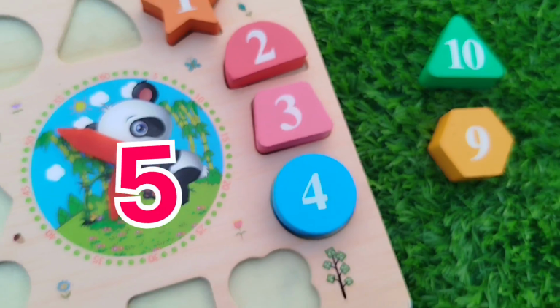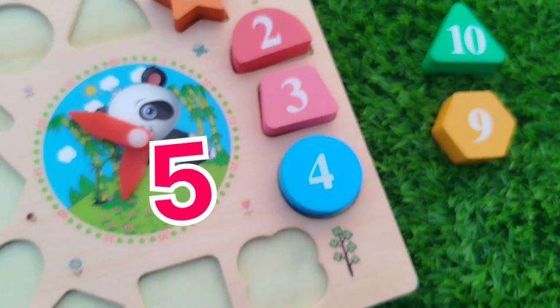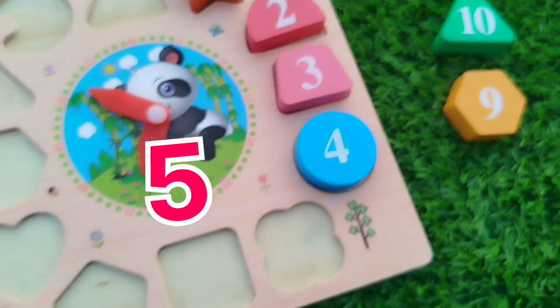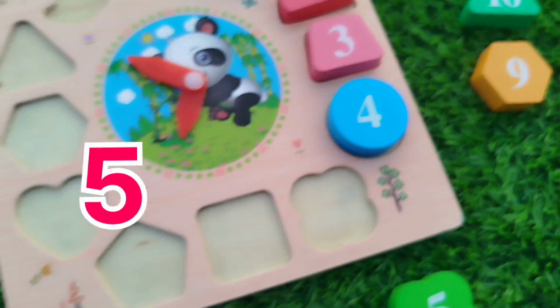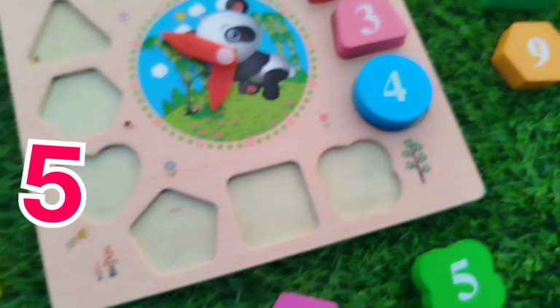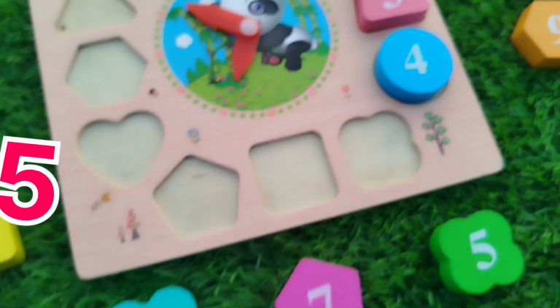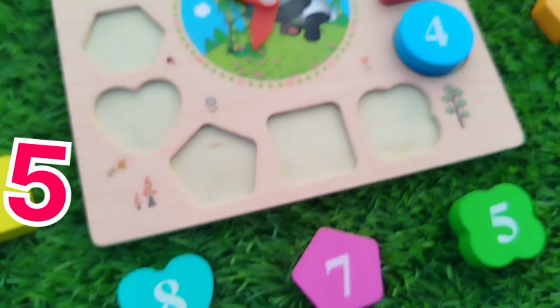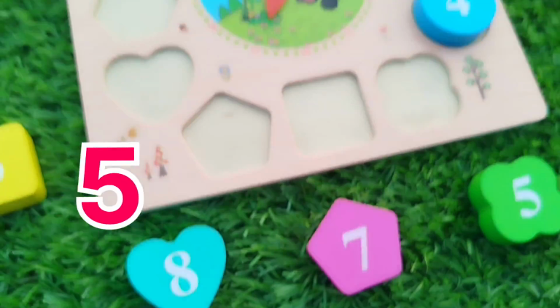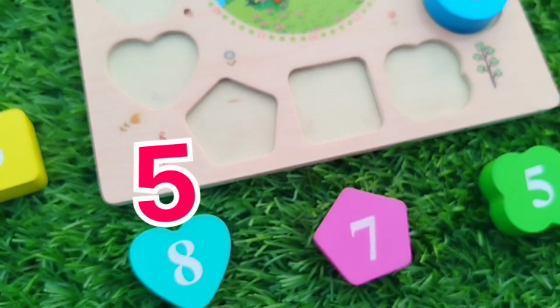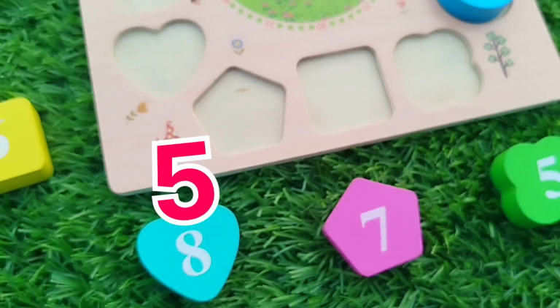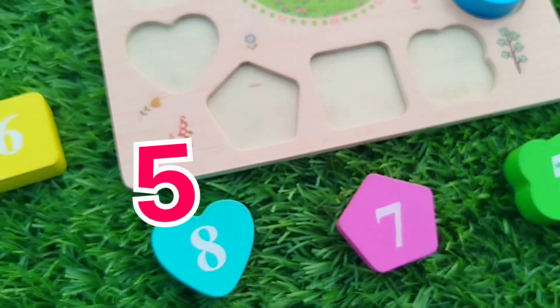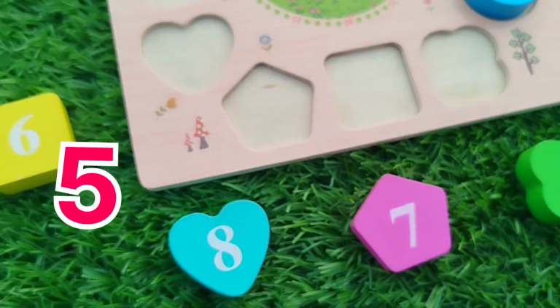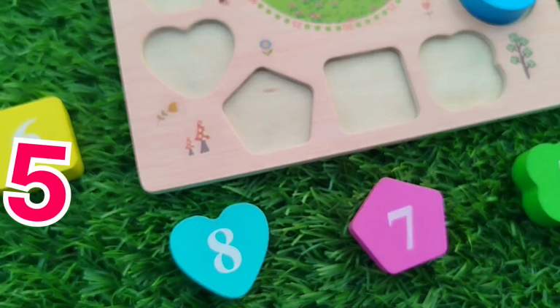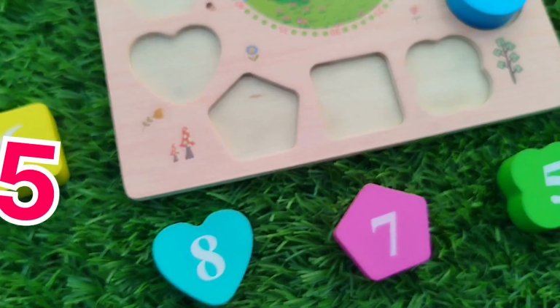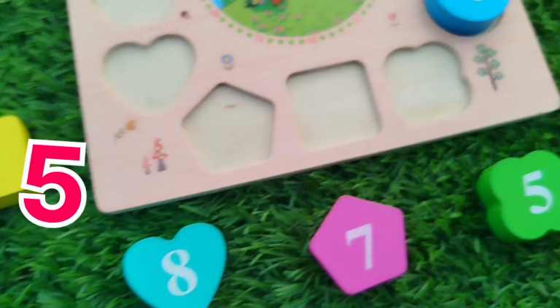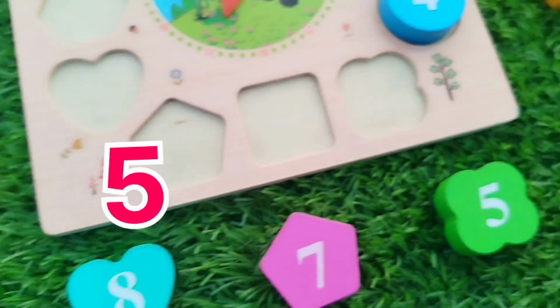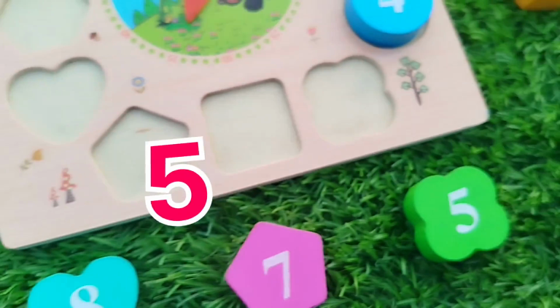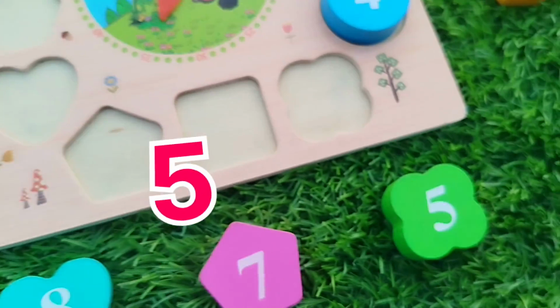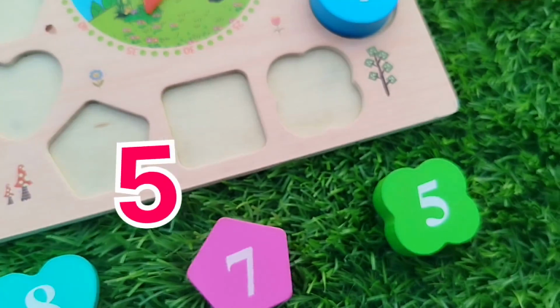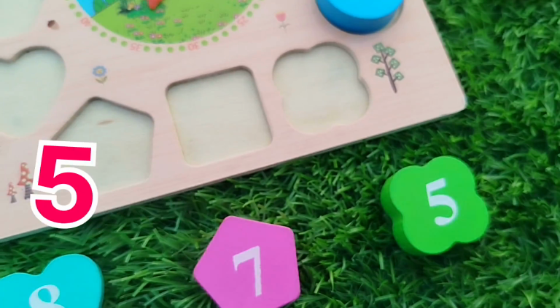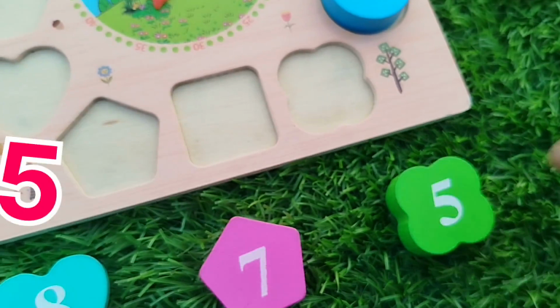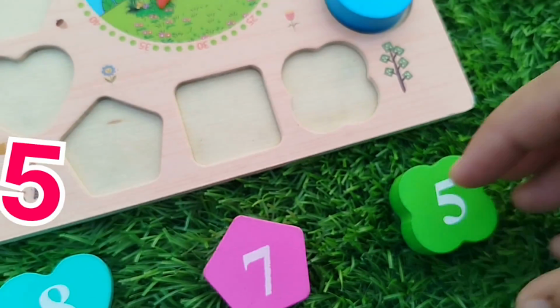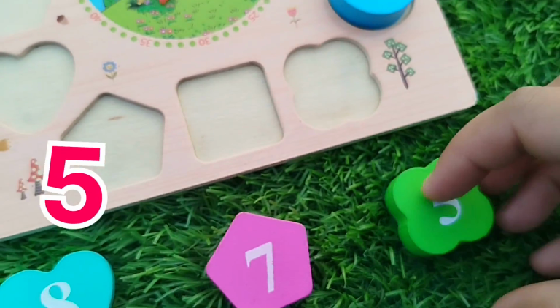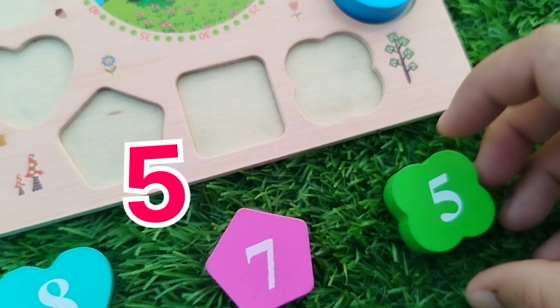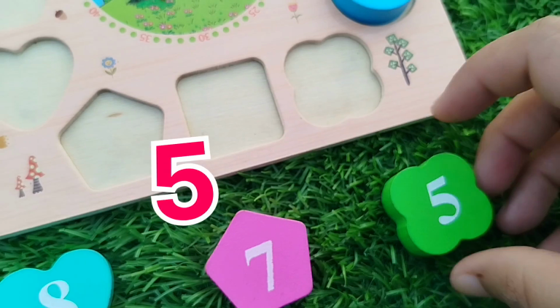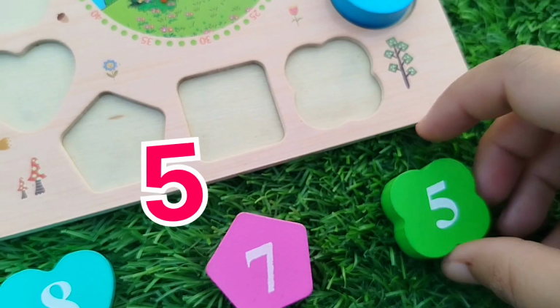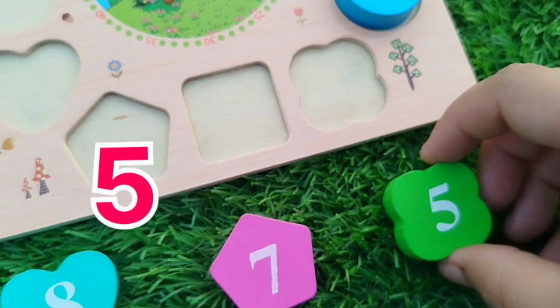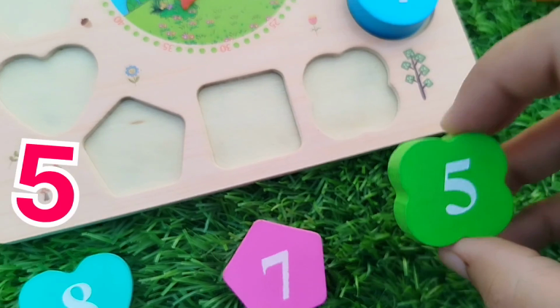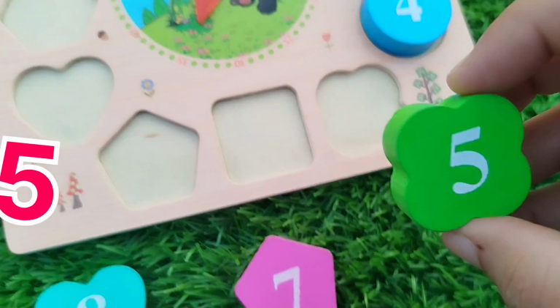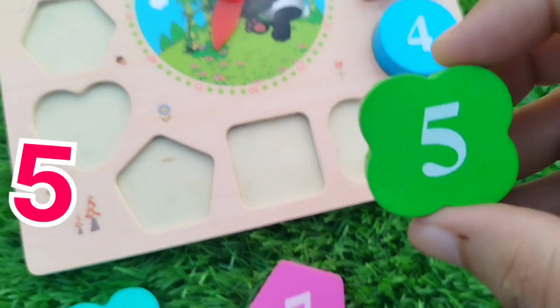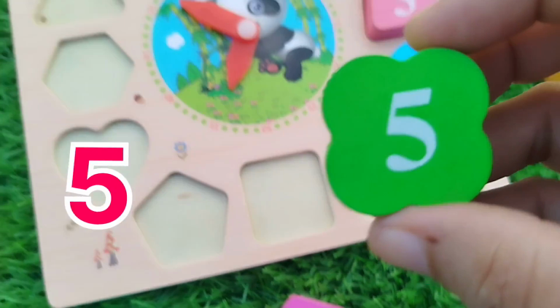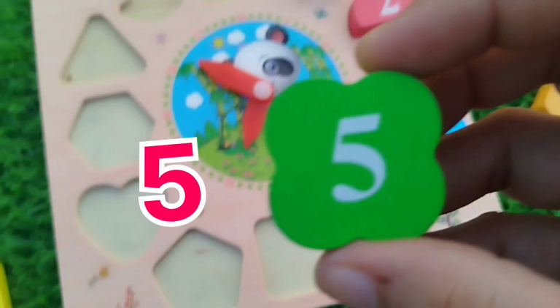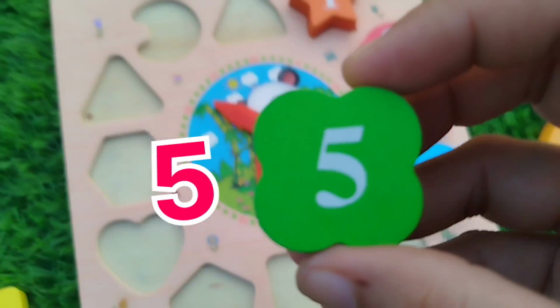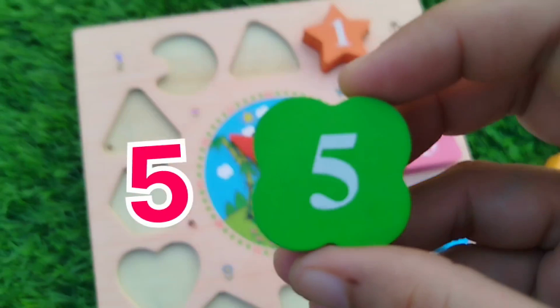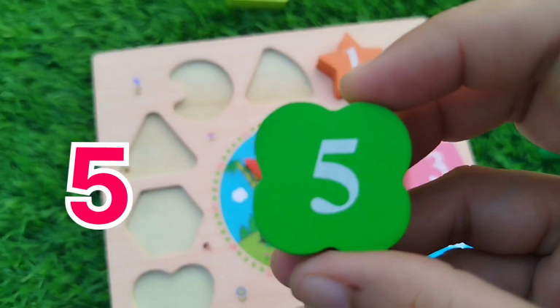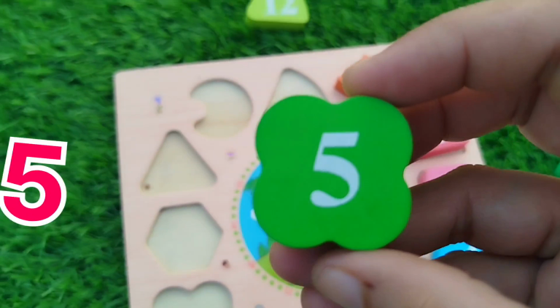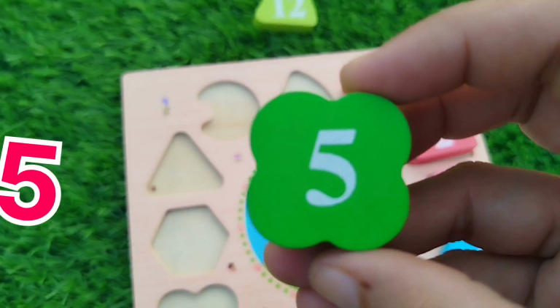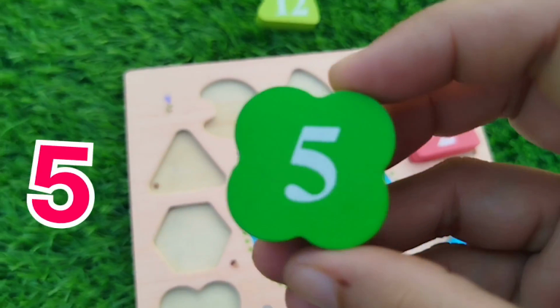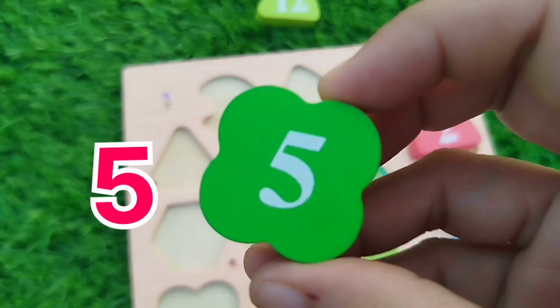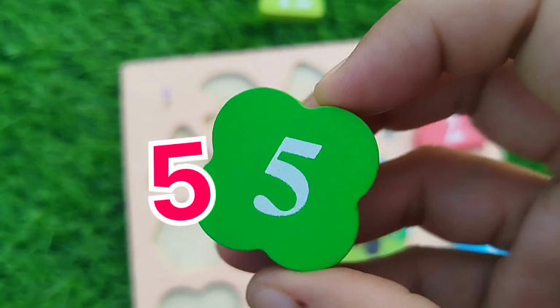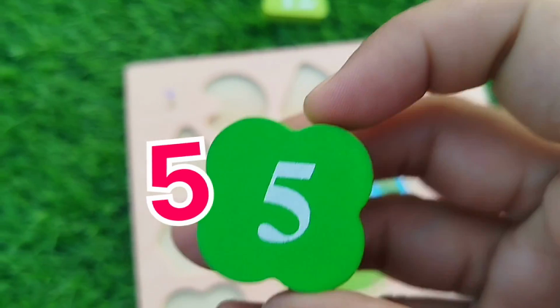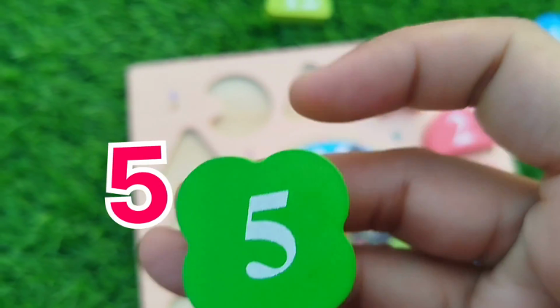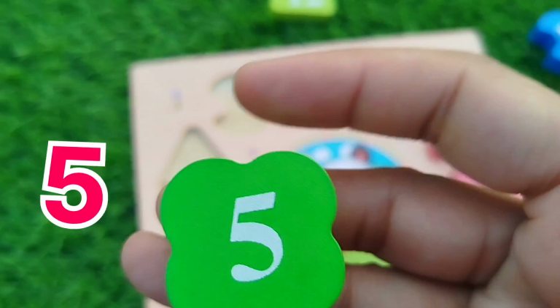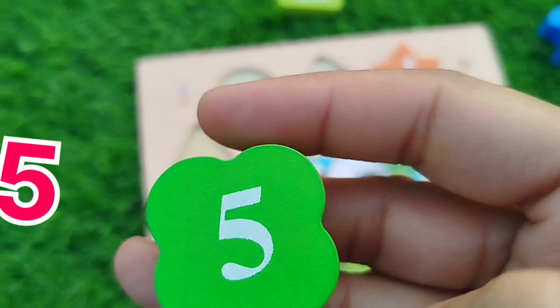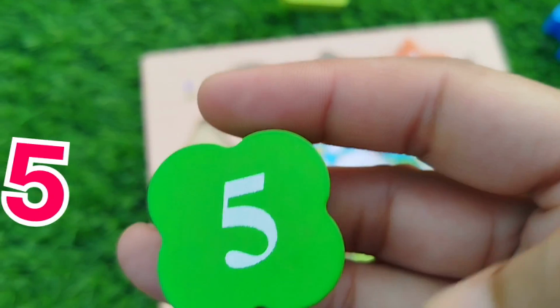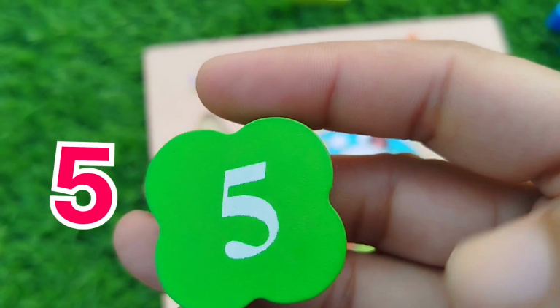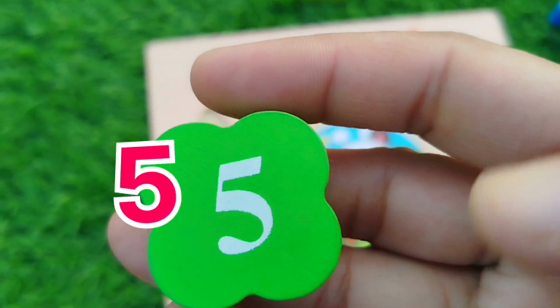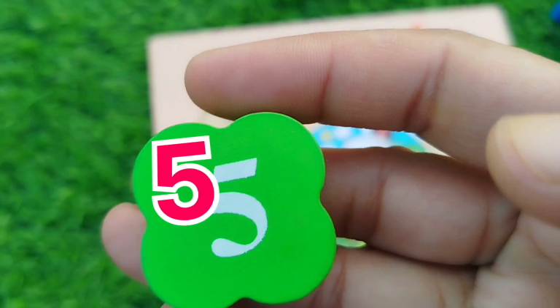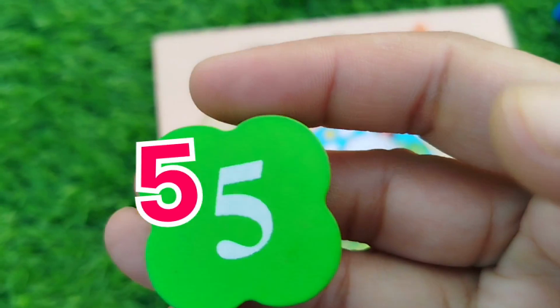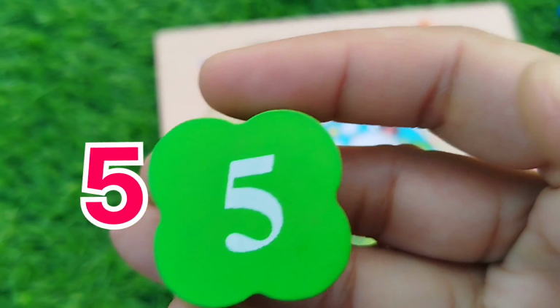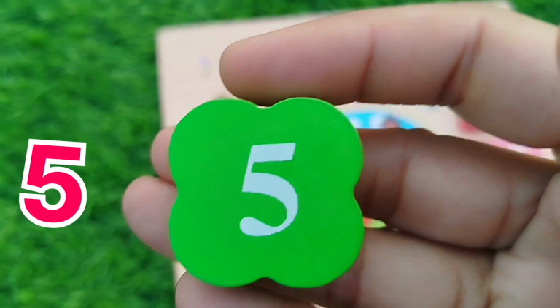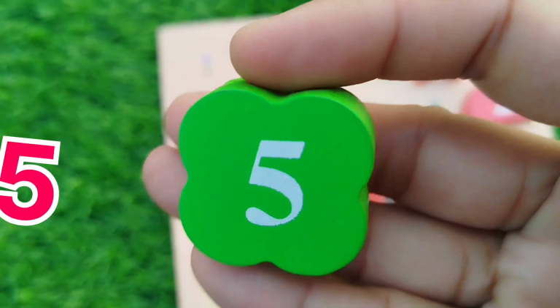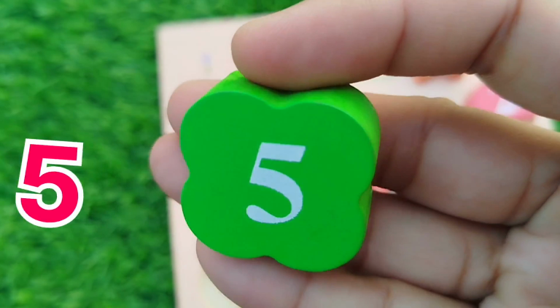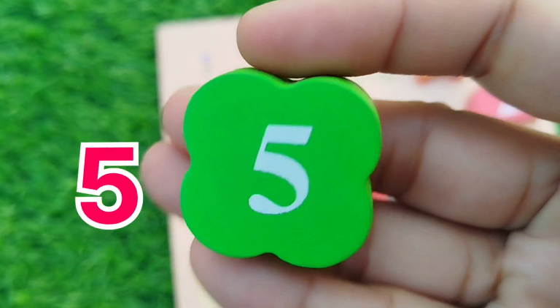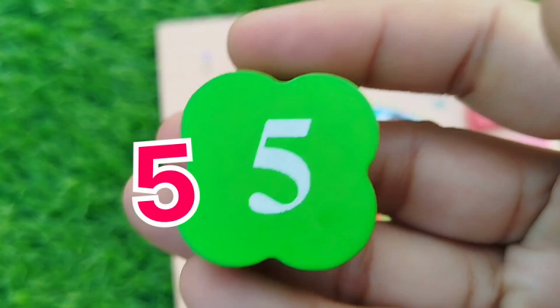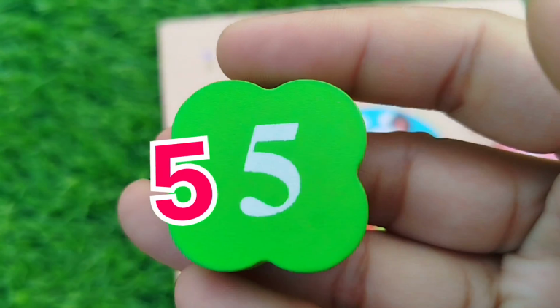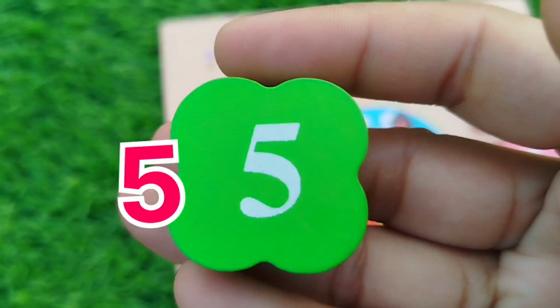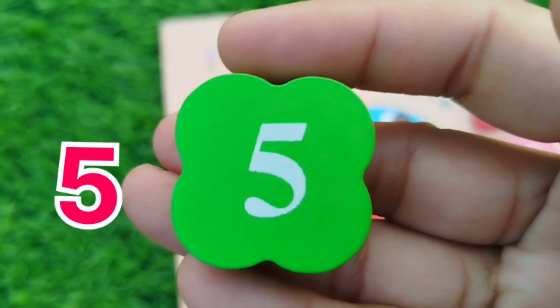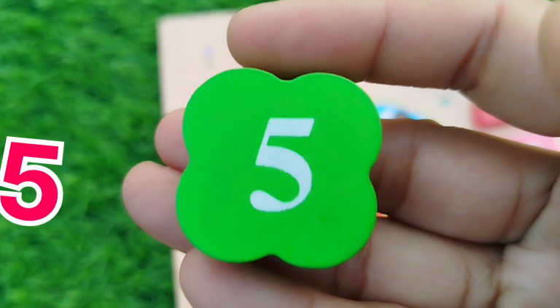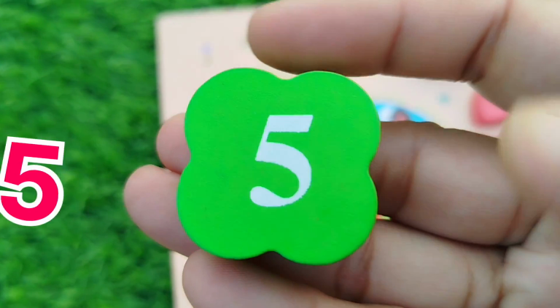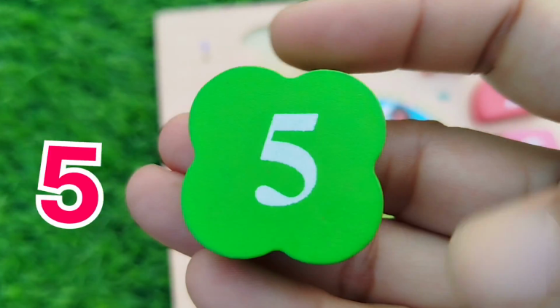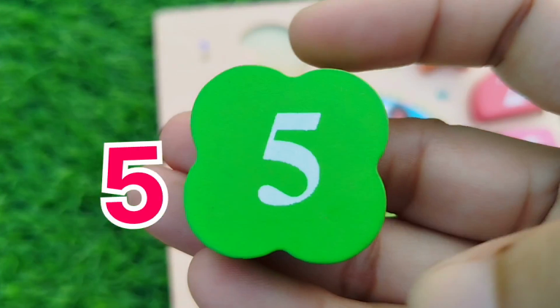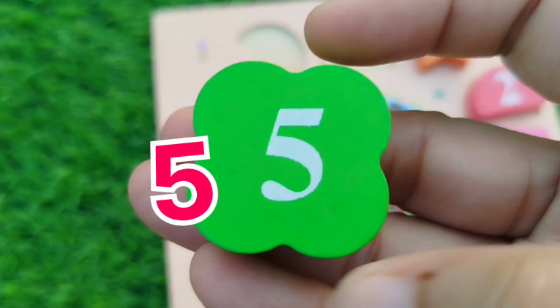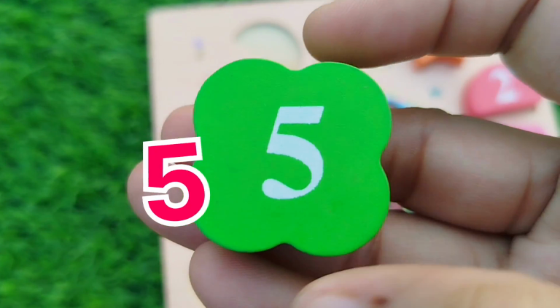The next number is number 5. Flower — the flower shape.